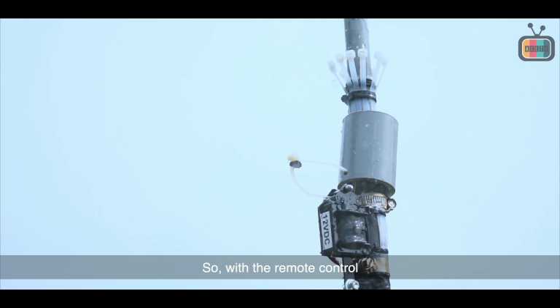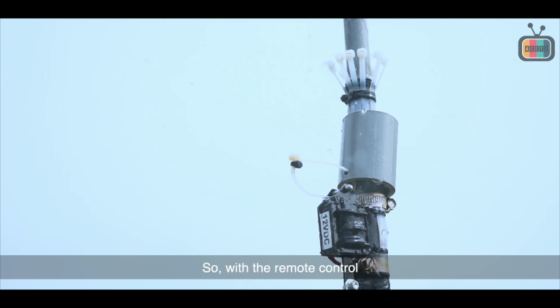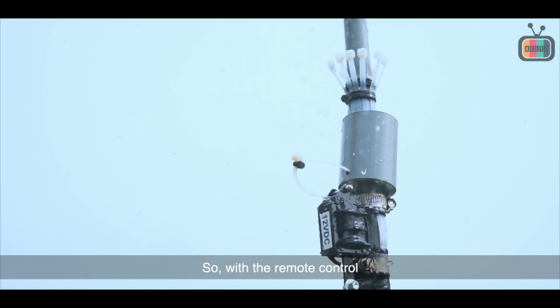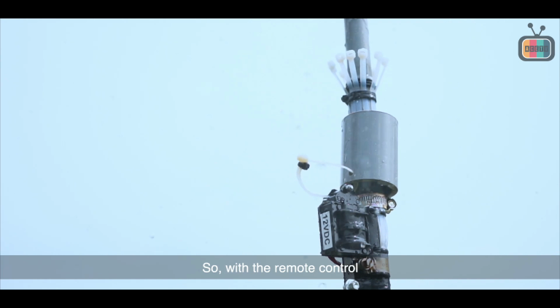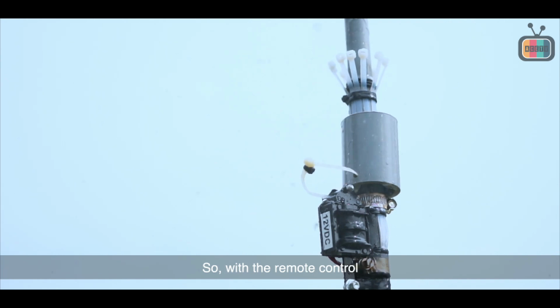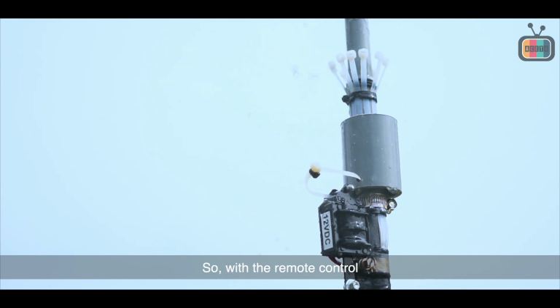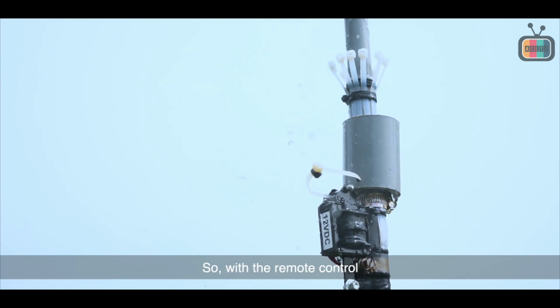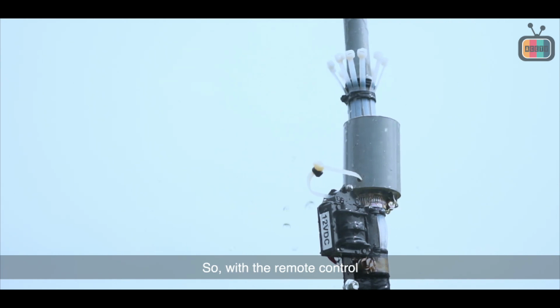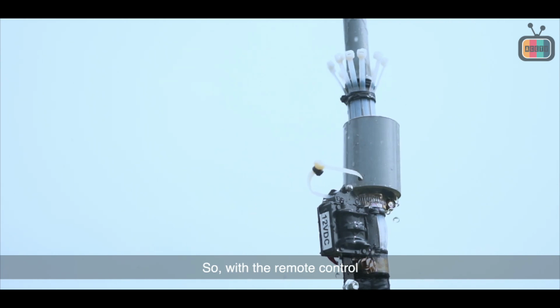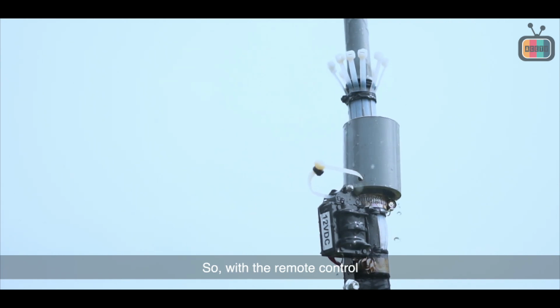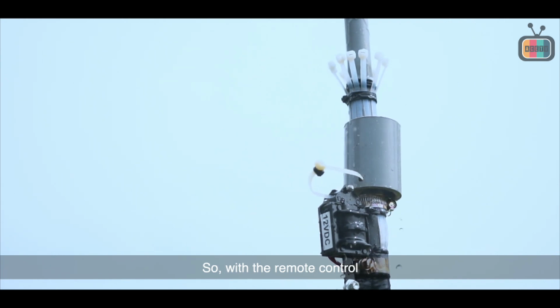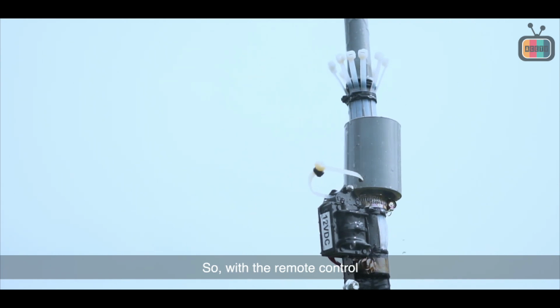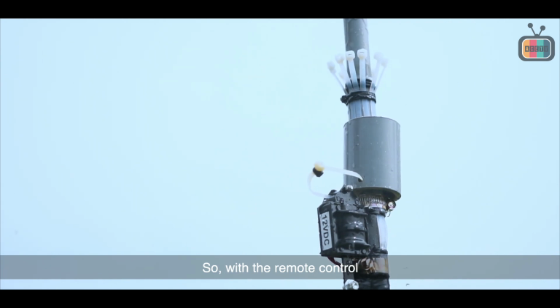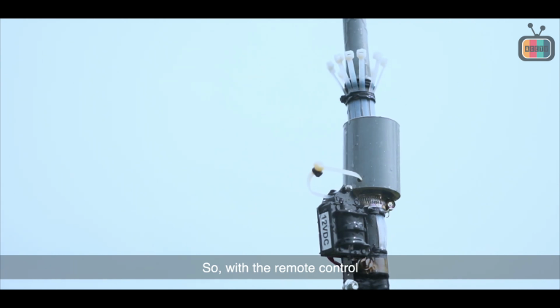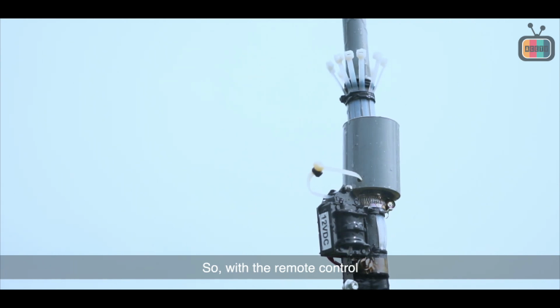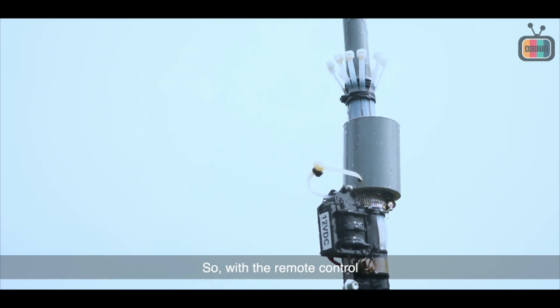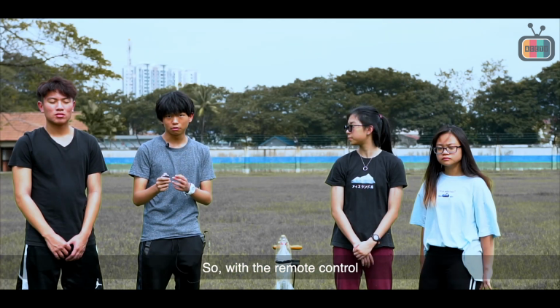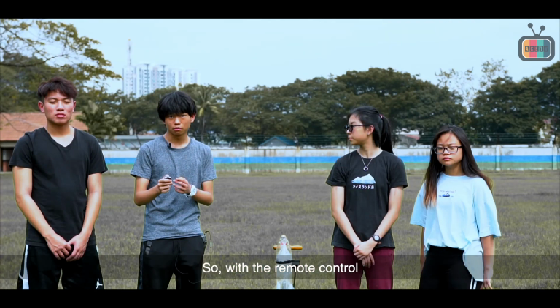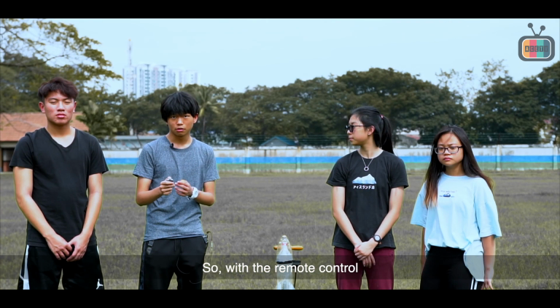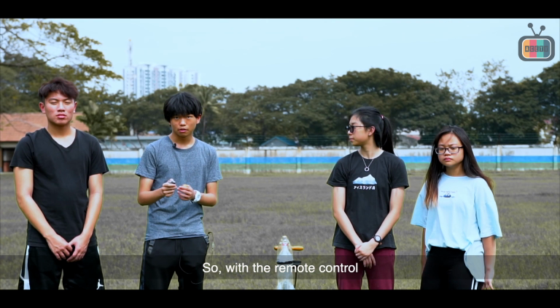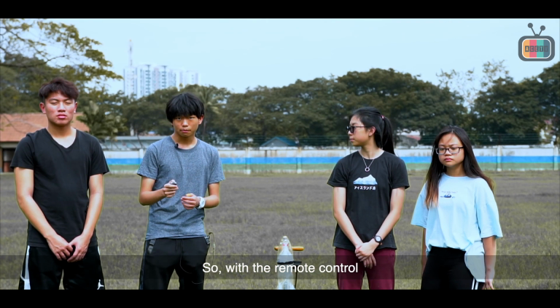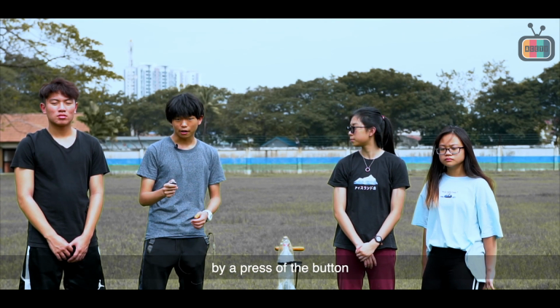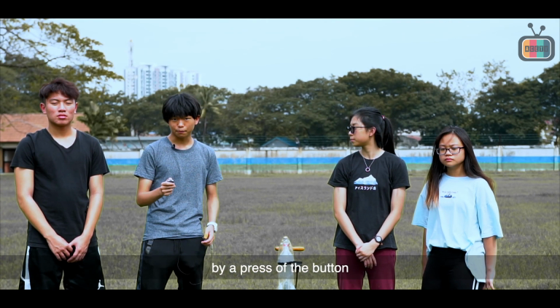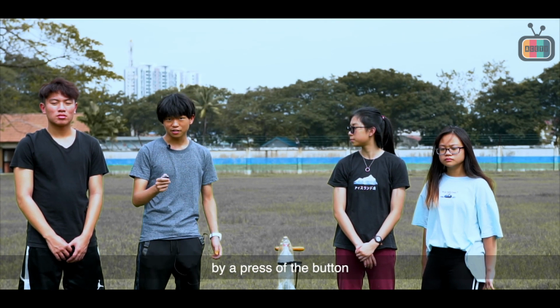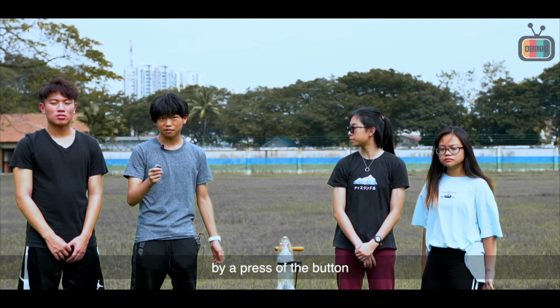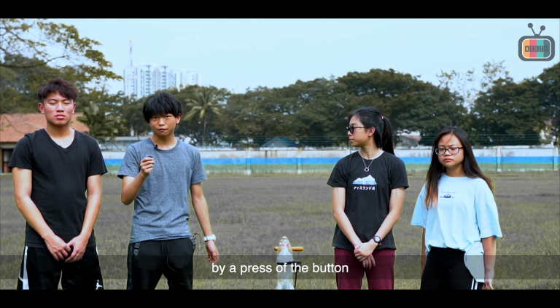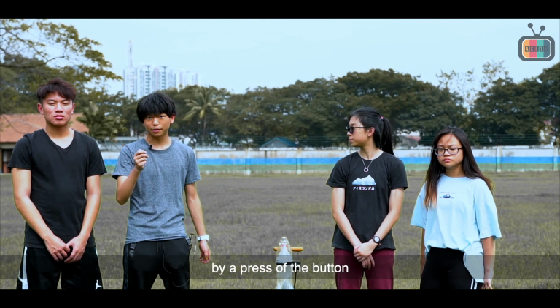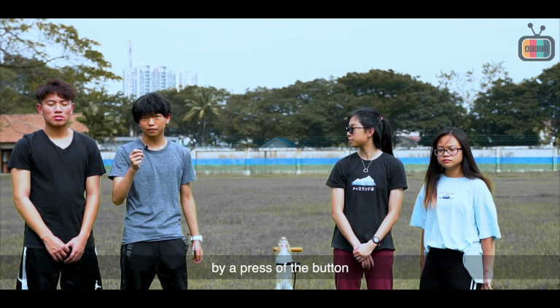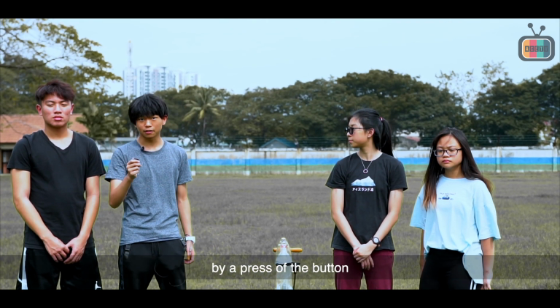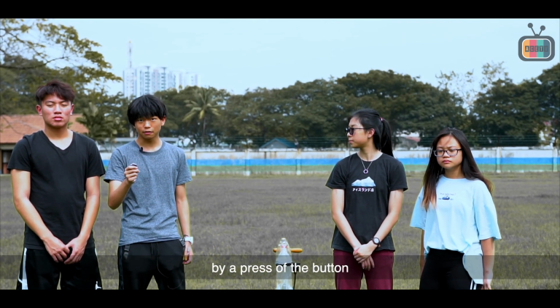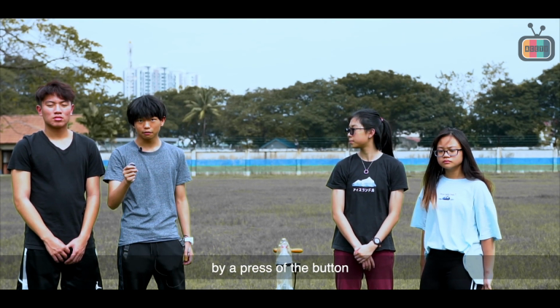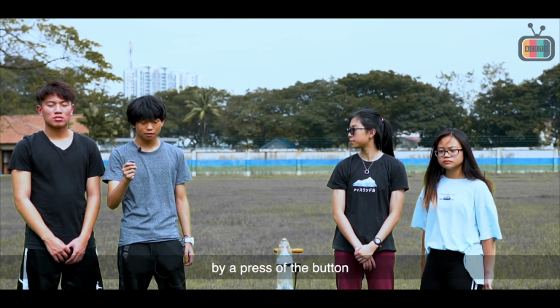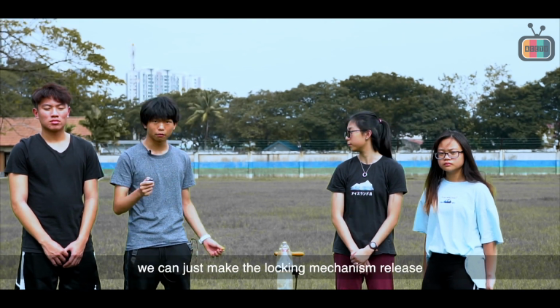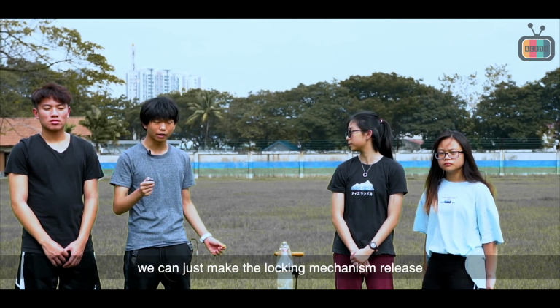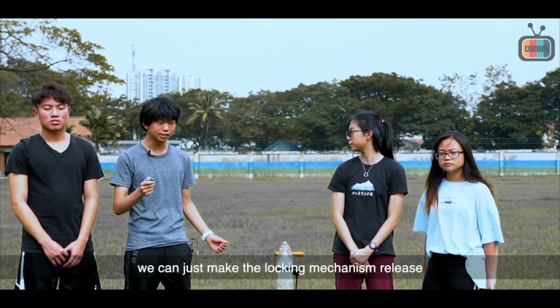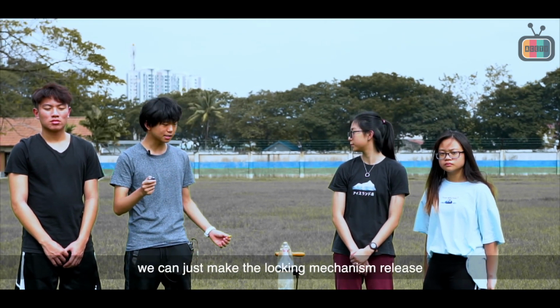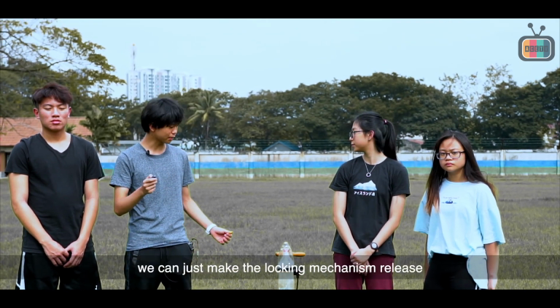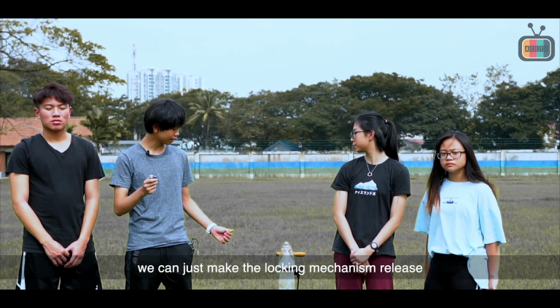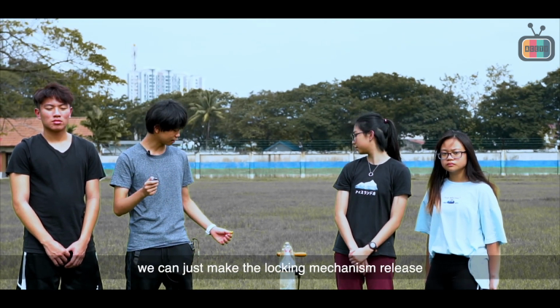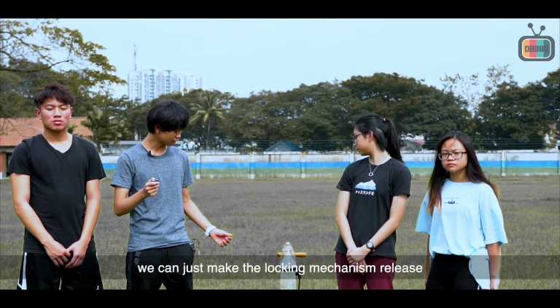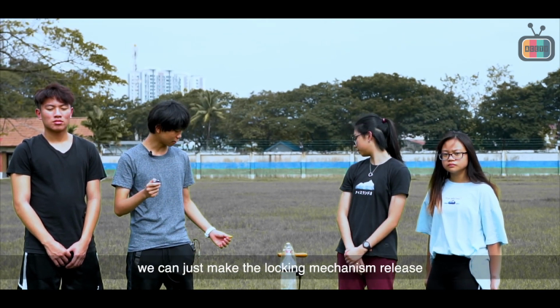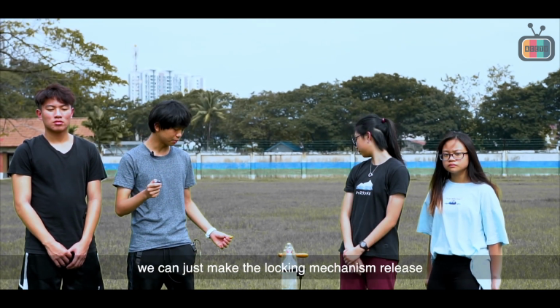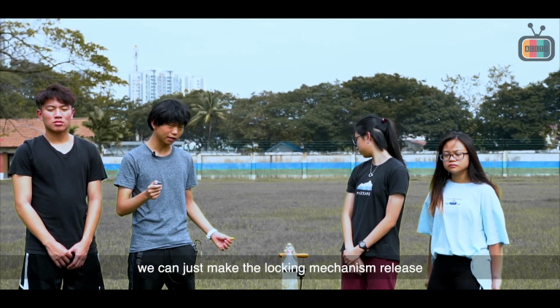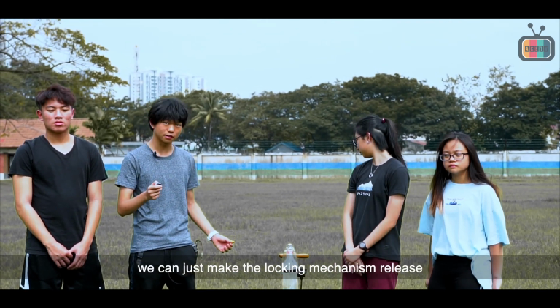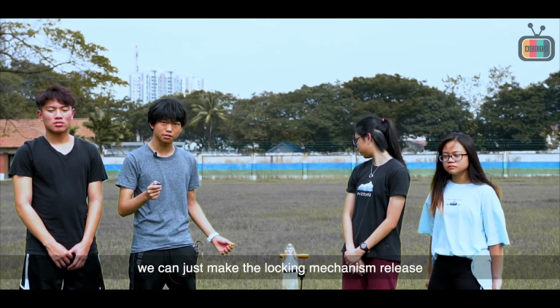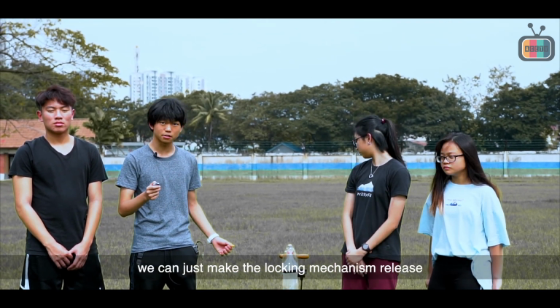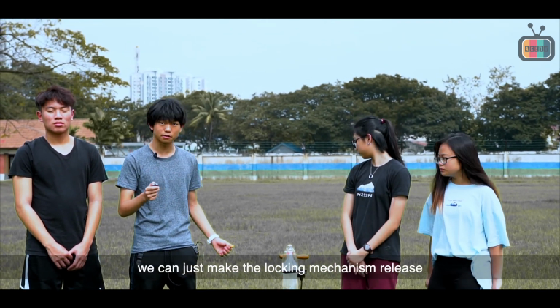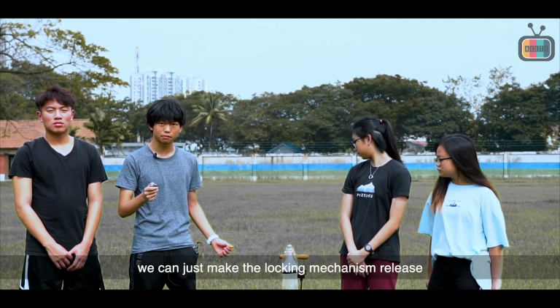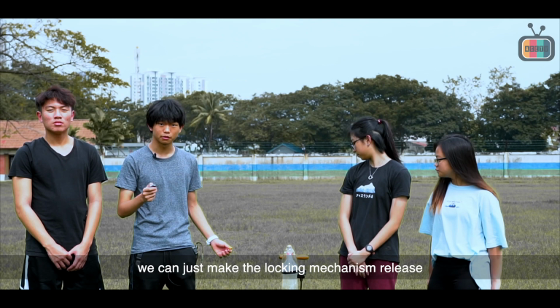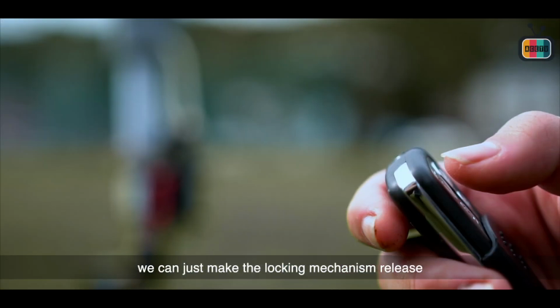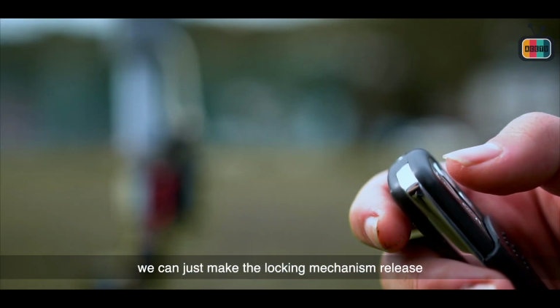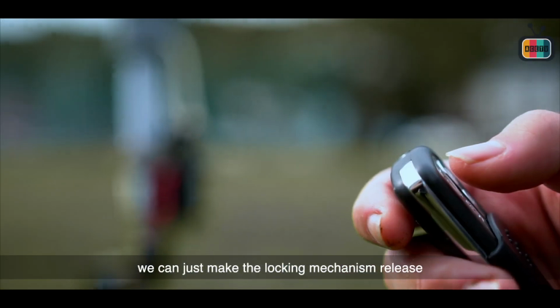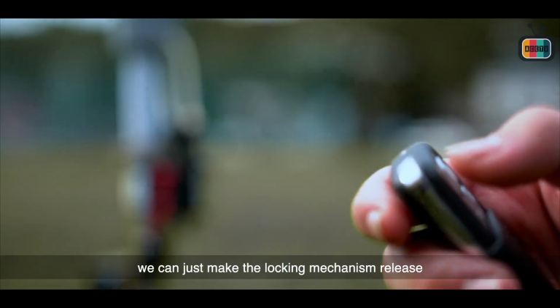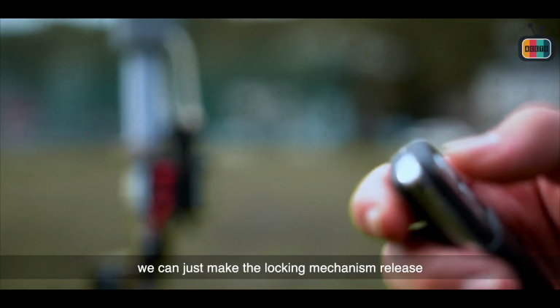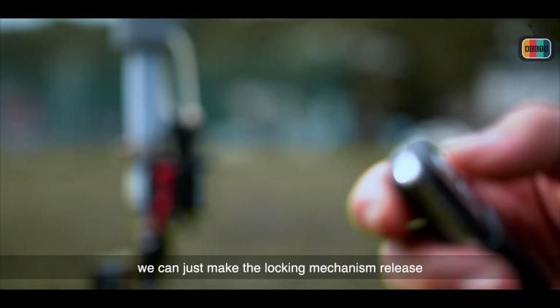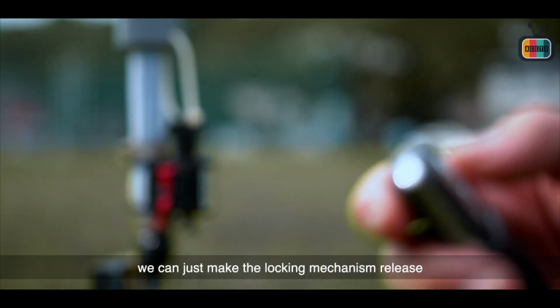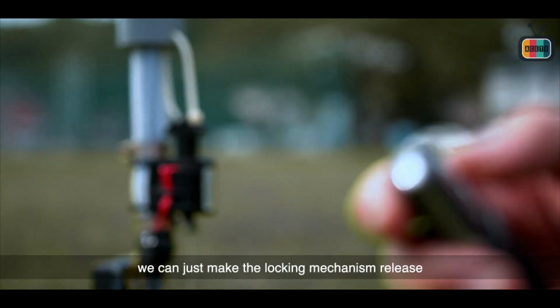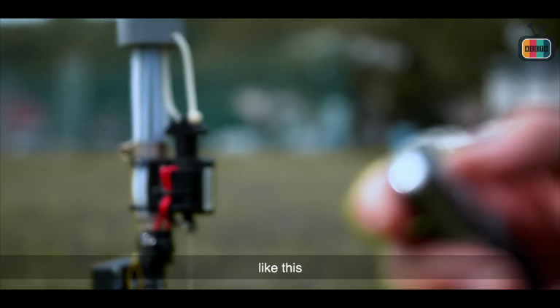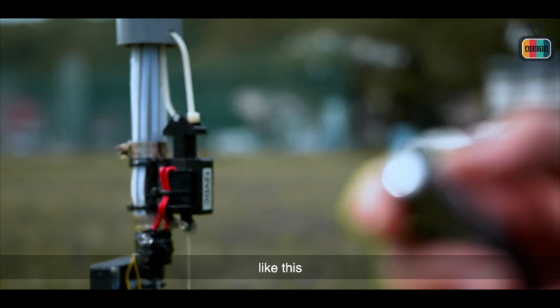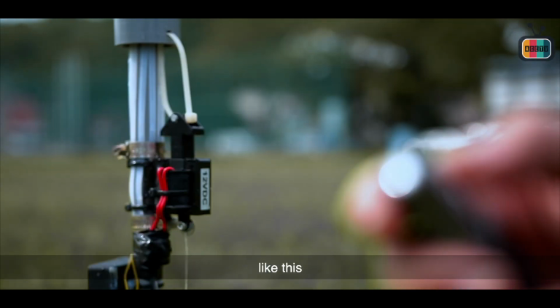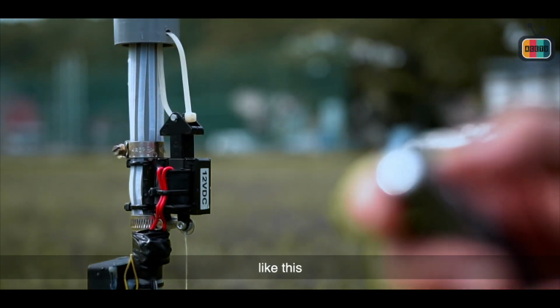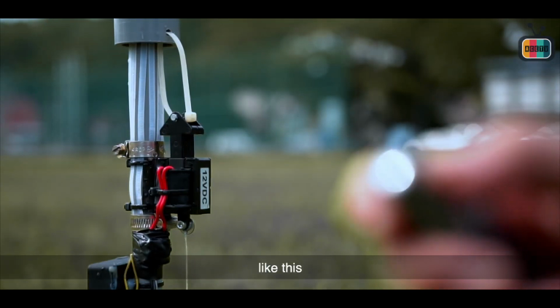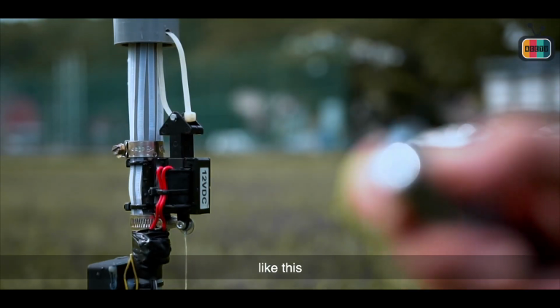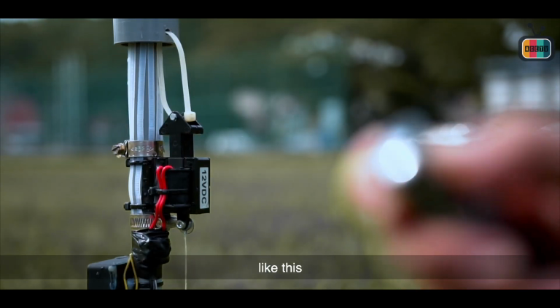So with the remote control, by the press of a button, we can just make the locking mechanism release like this.